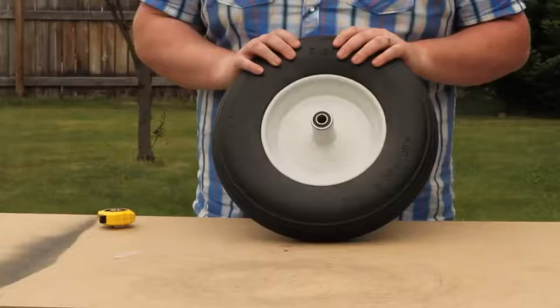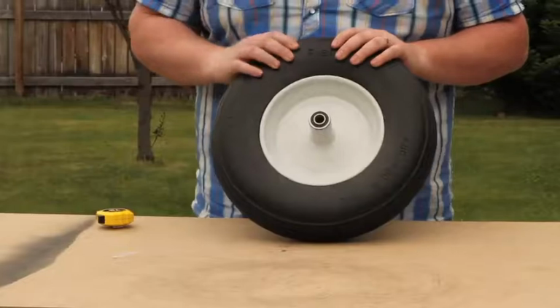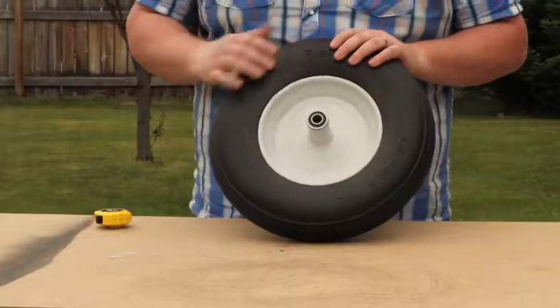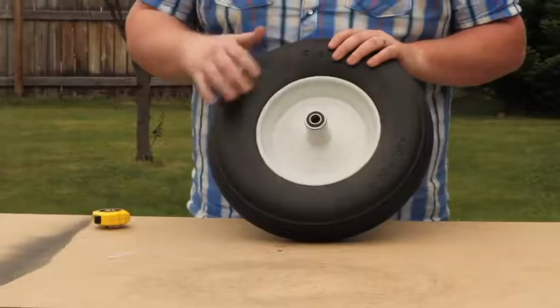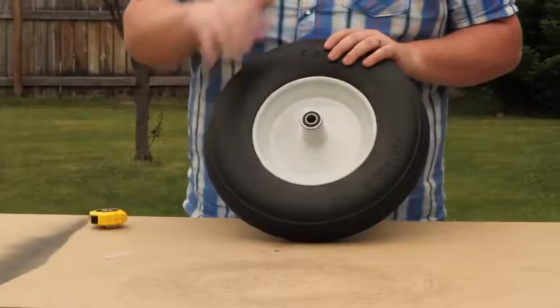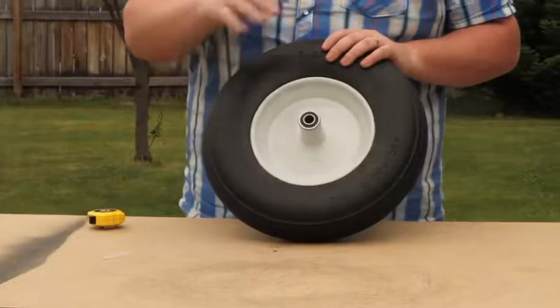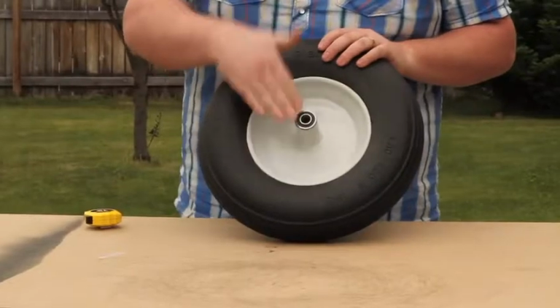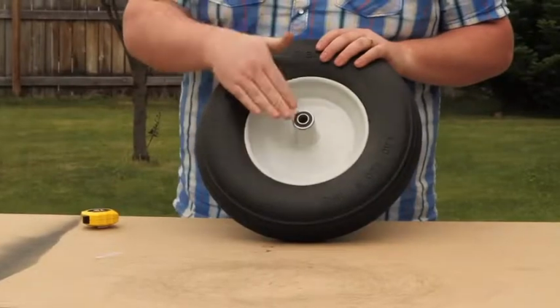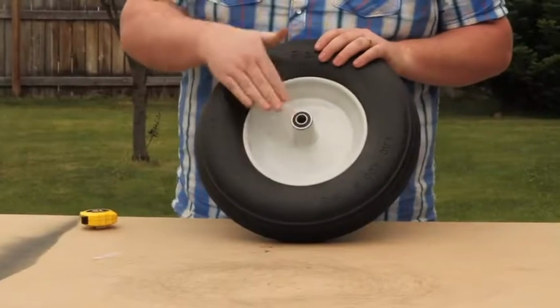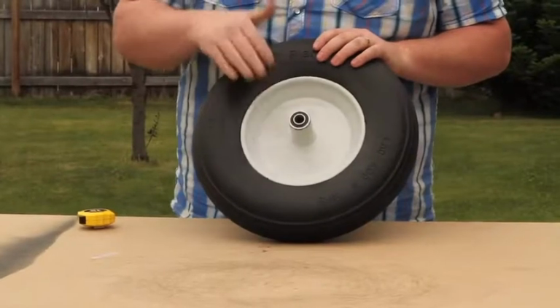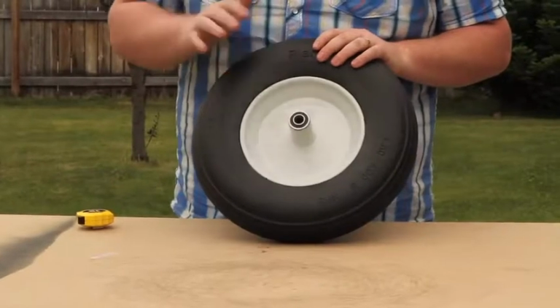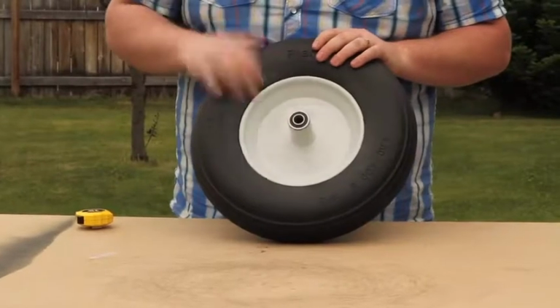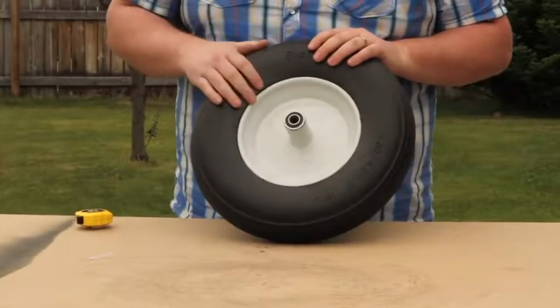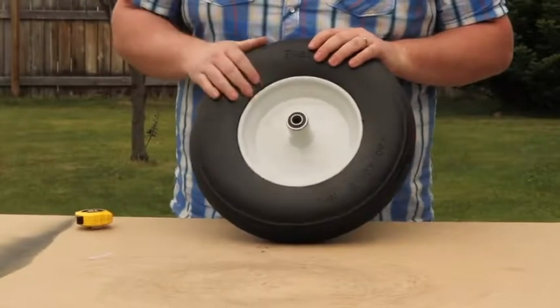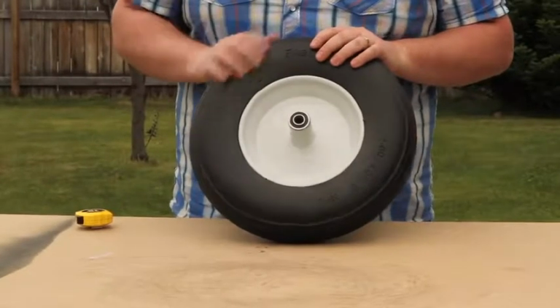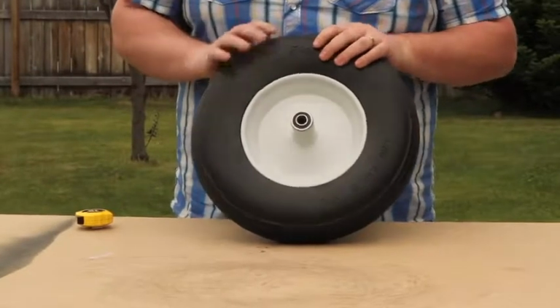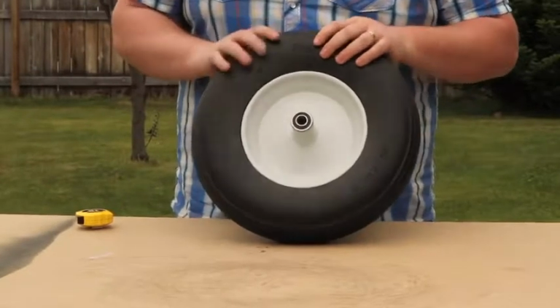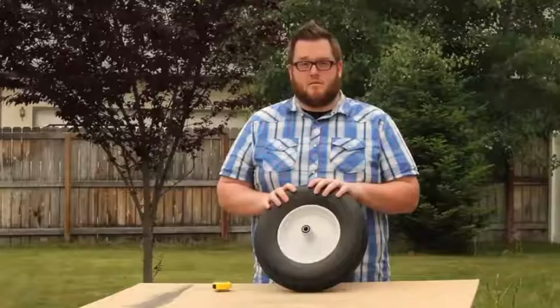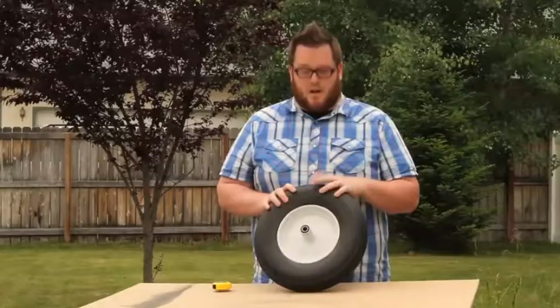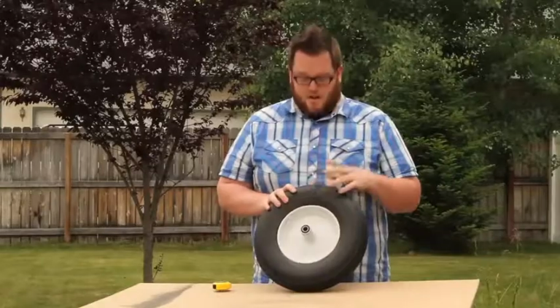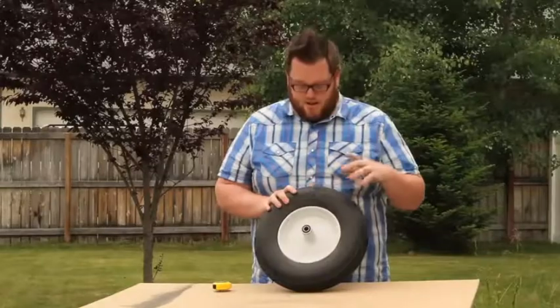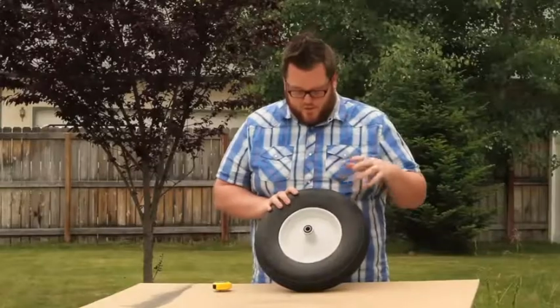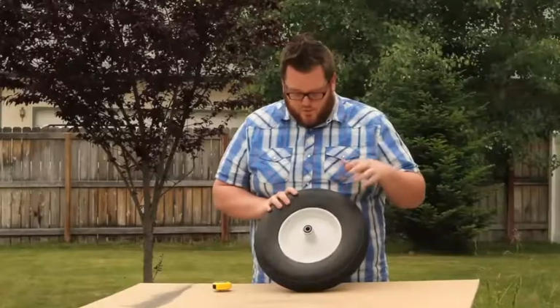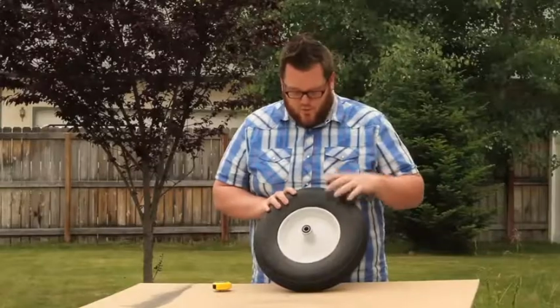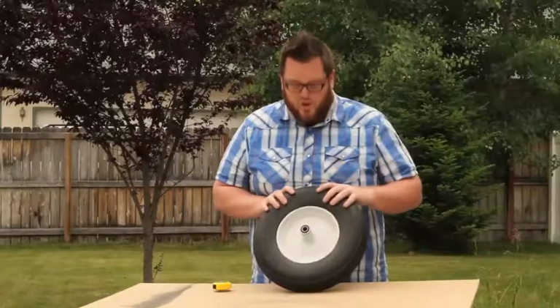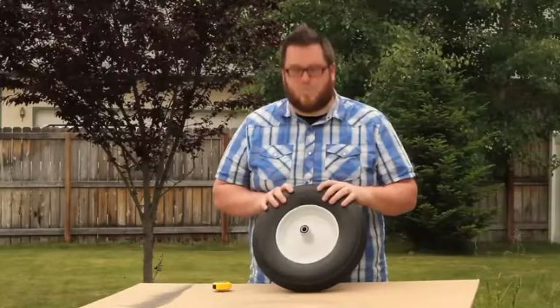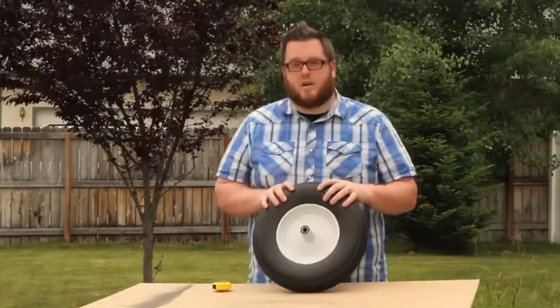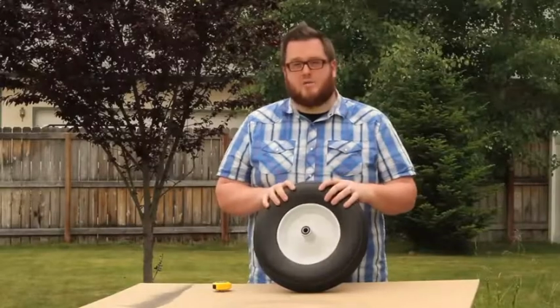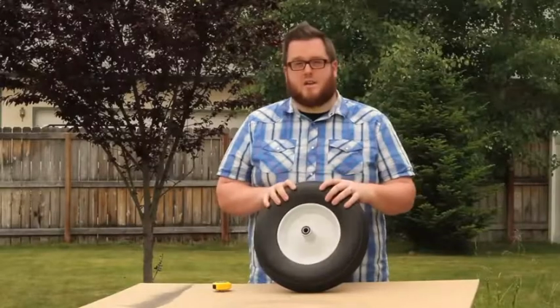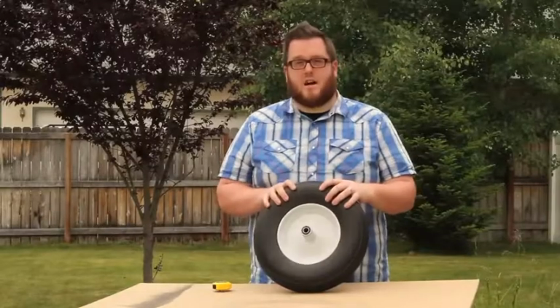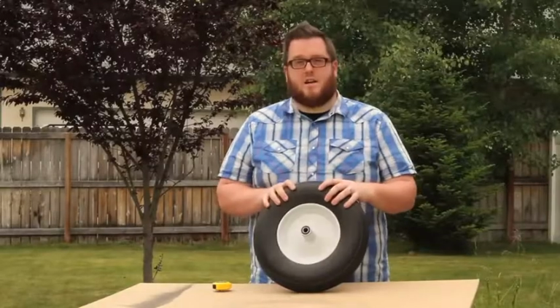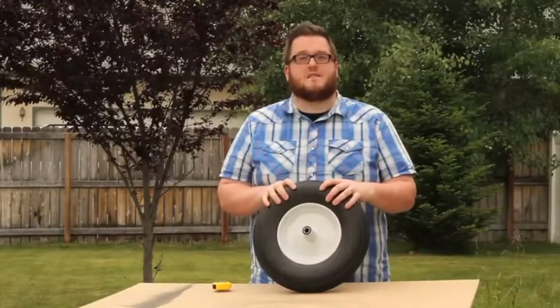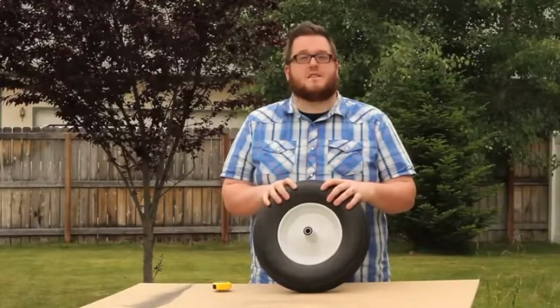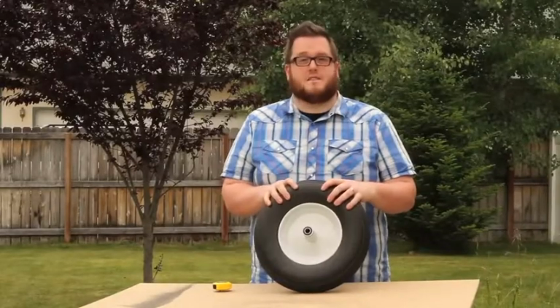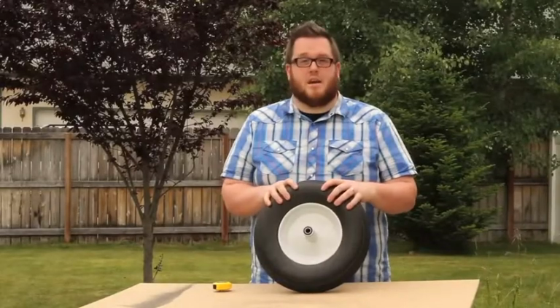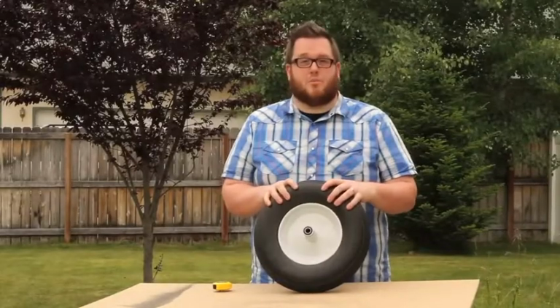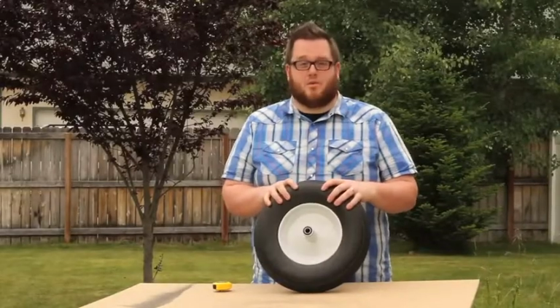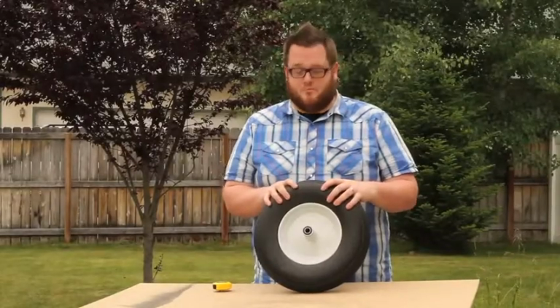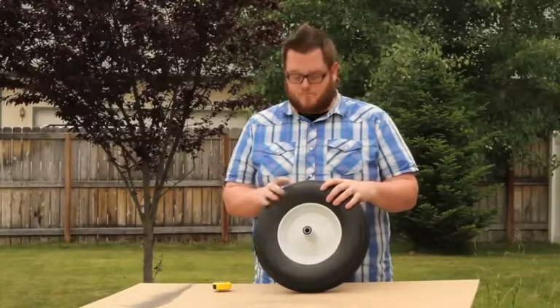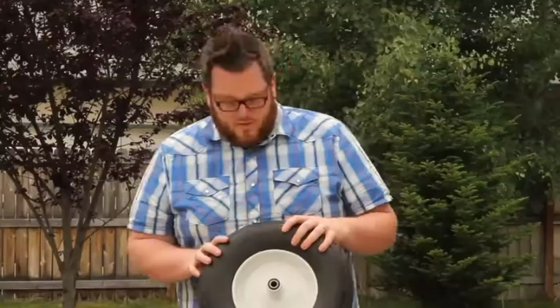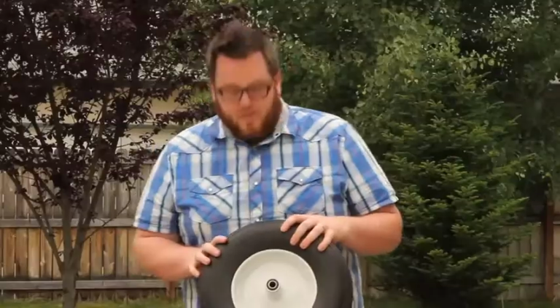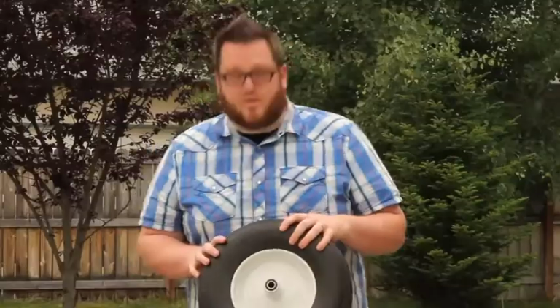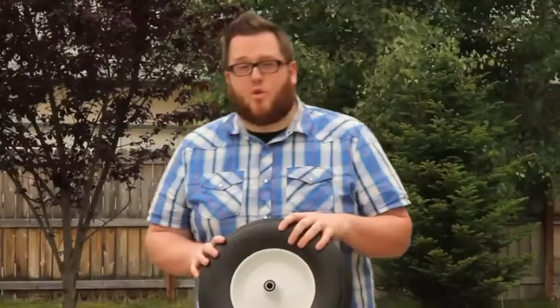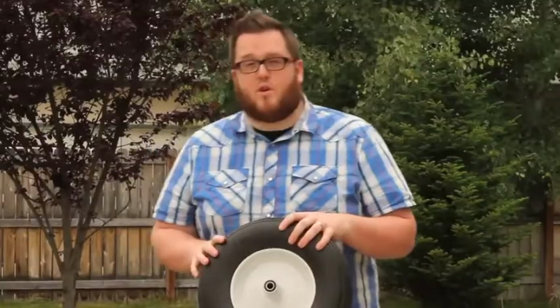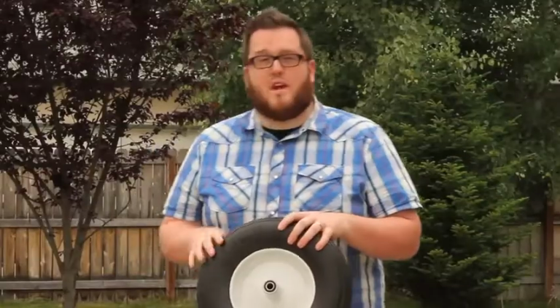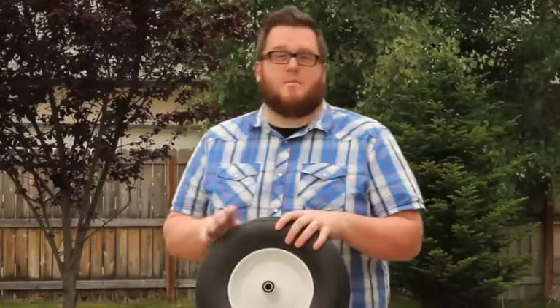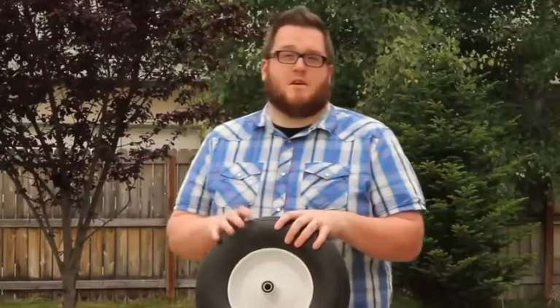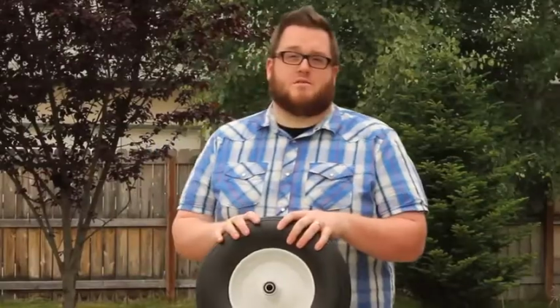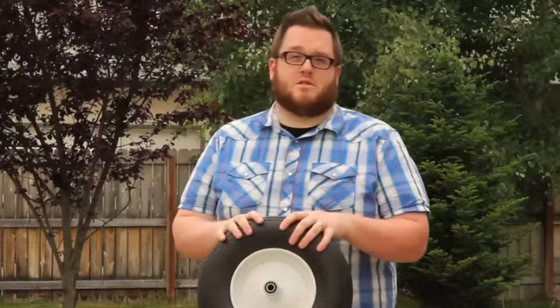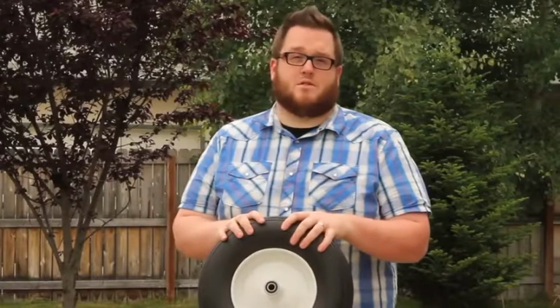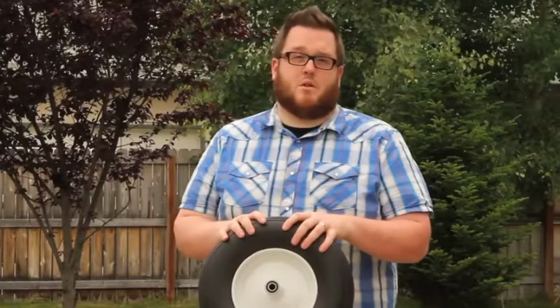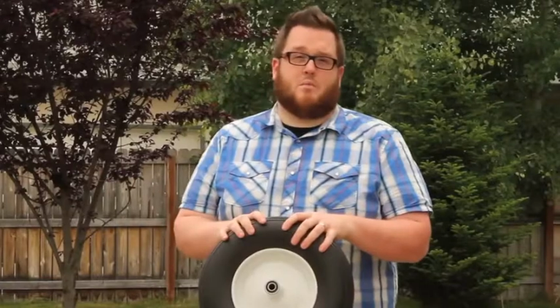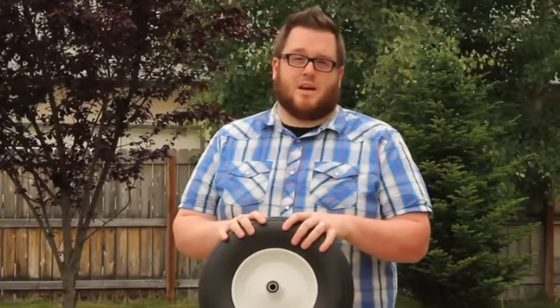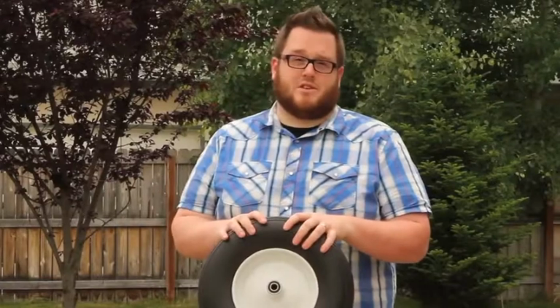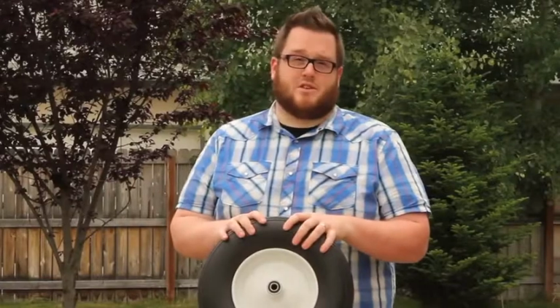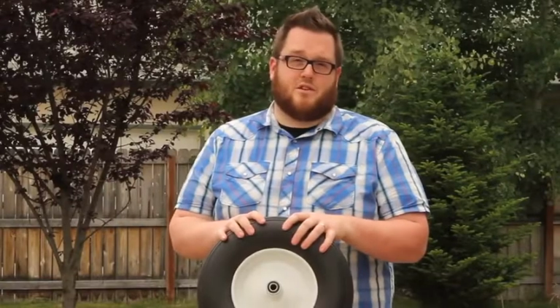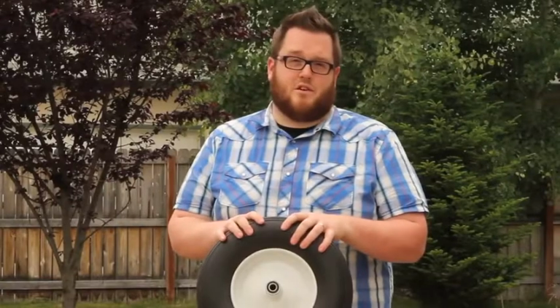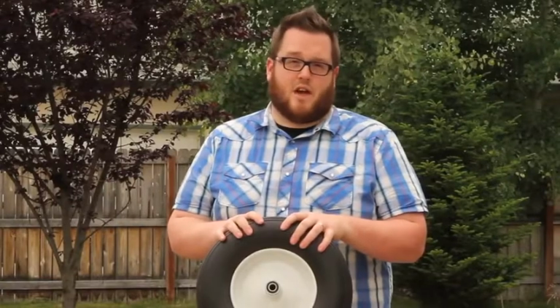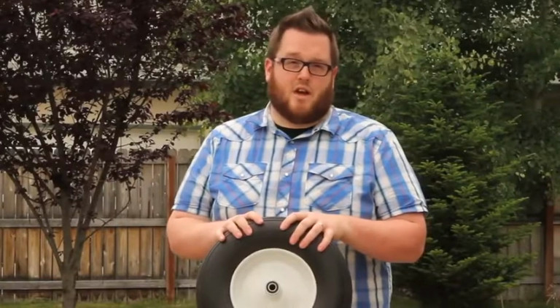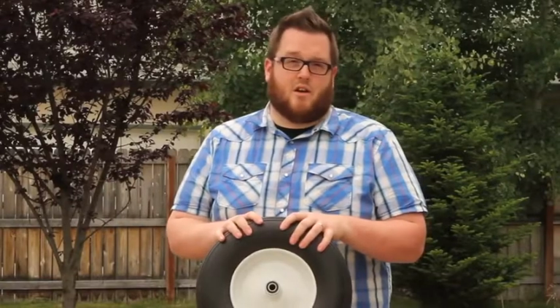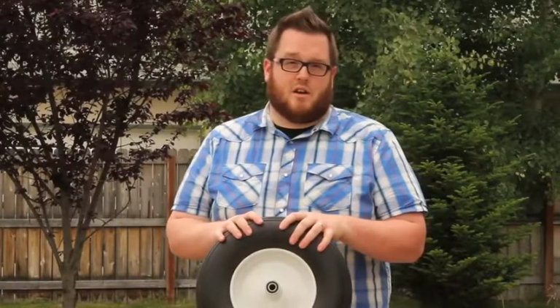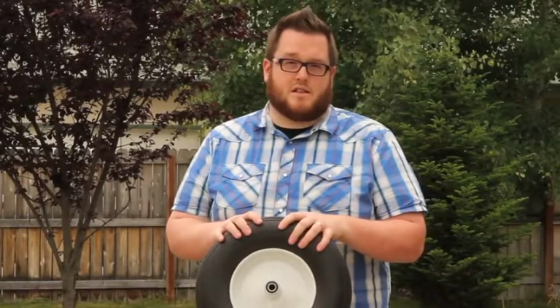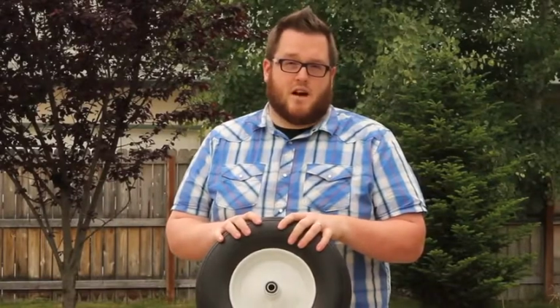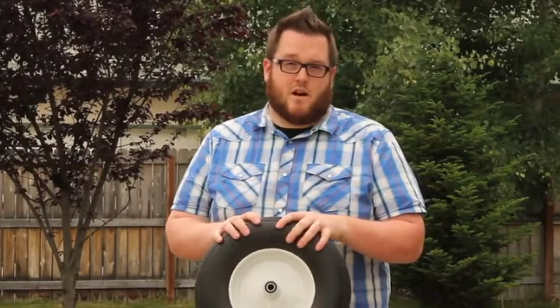Today we're going to learn how to measure a tire. I'm going to use a wheelbarrow tire as an example. There's four key measurements you want to make sure you get on a tire.